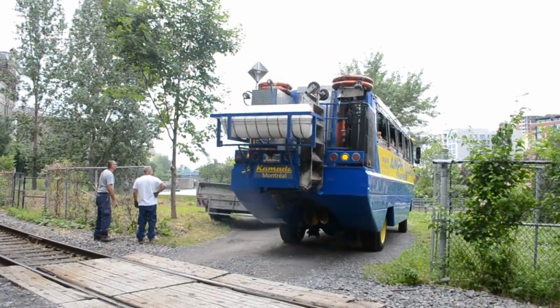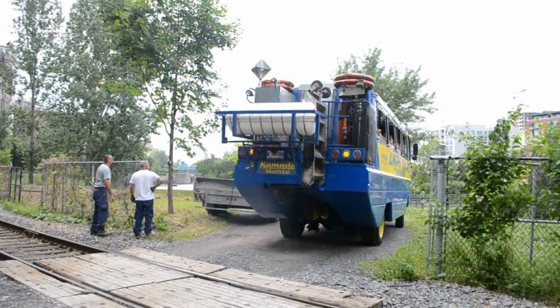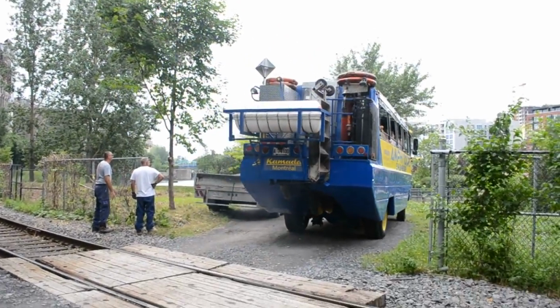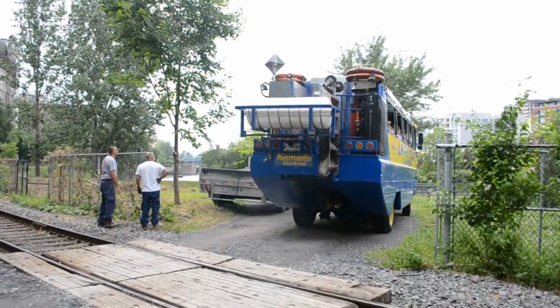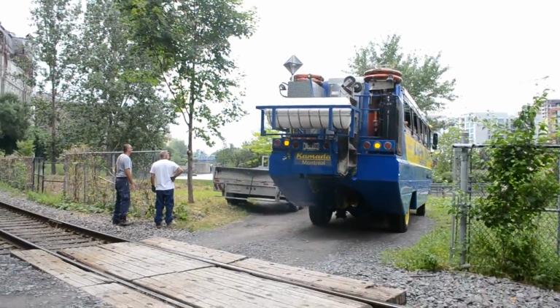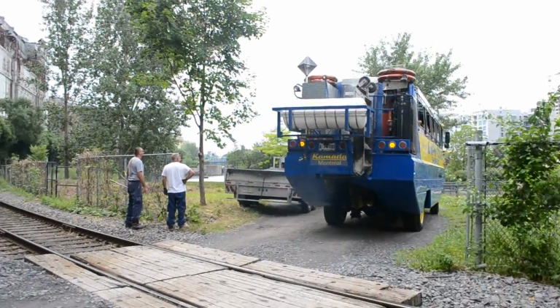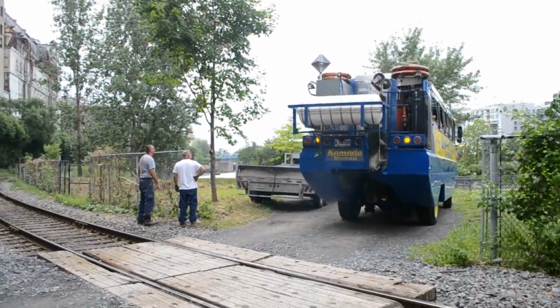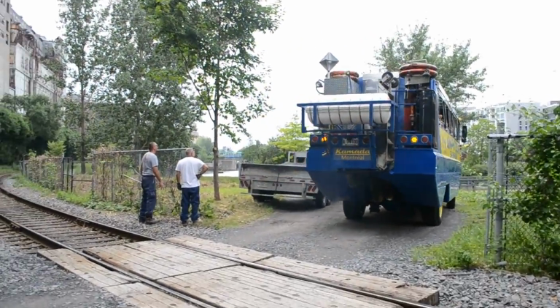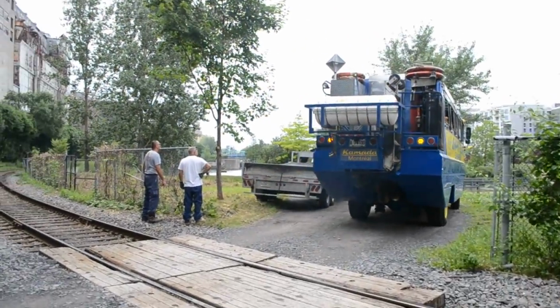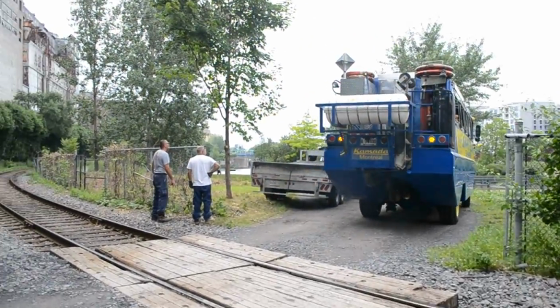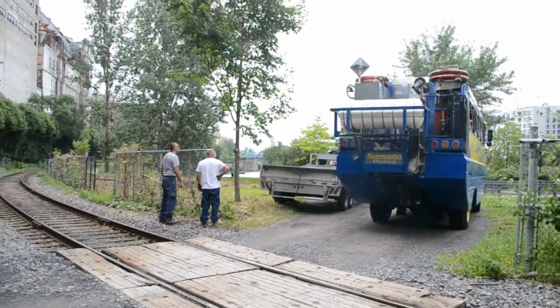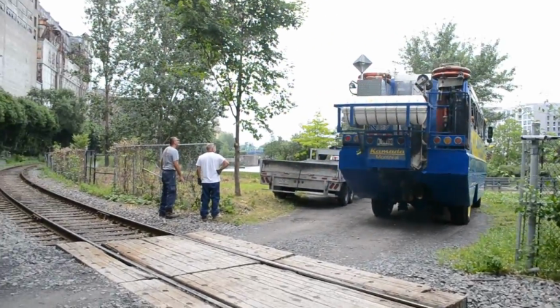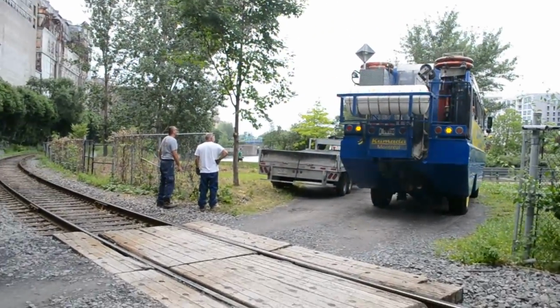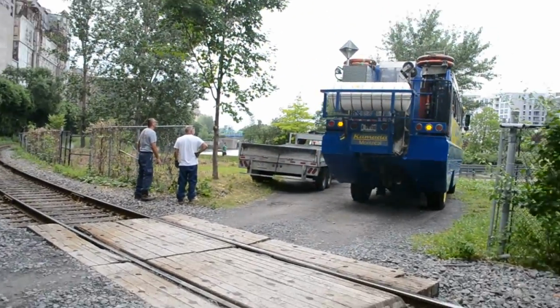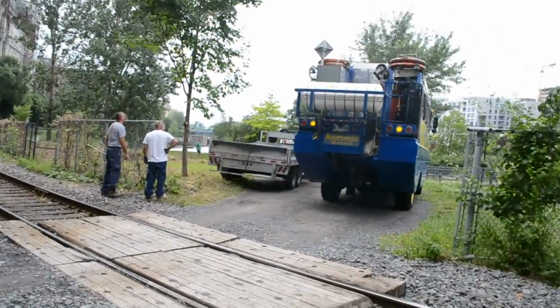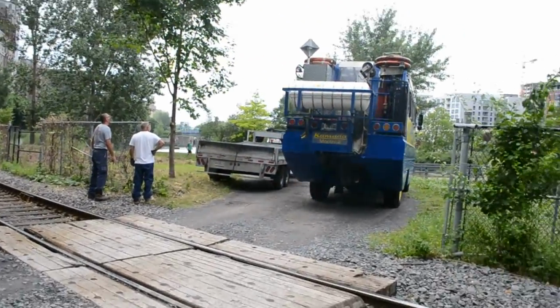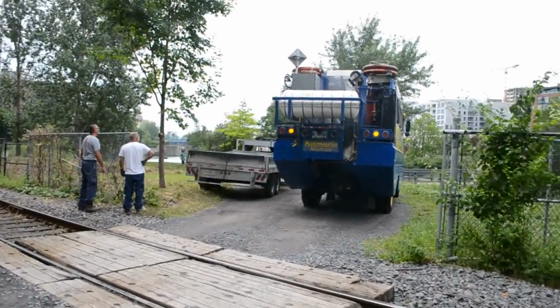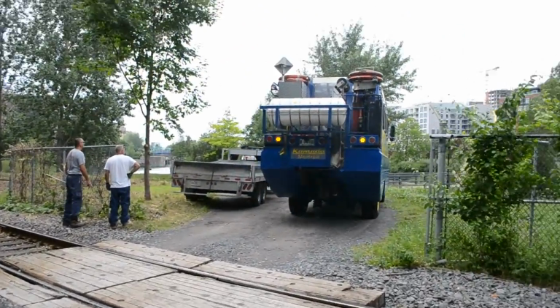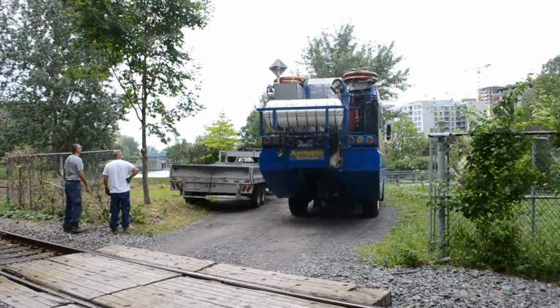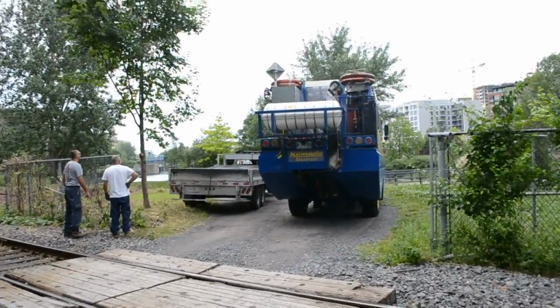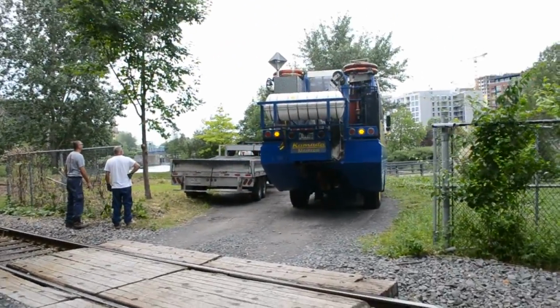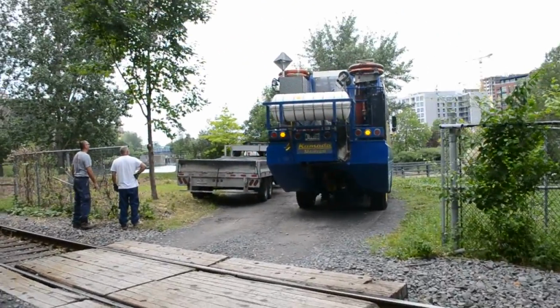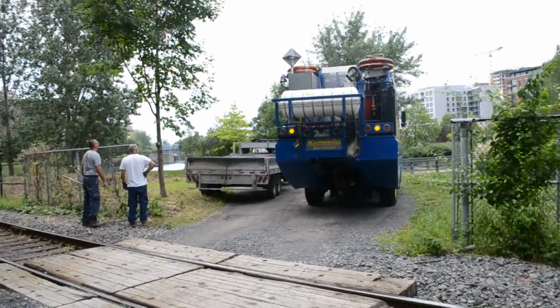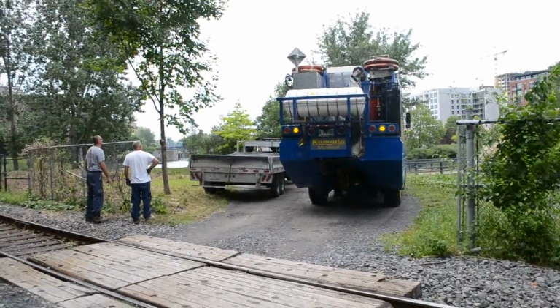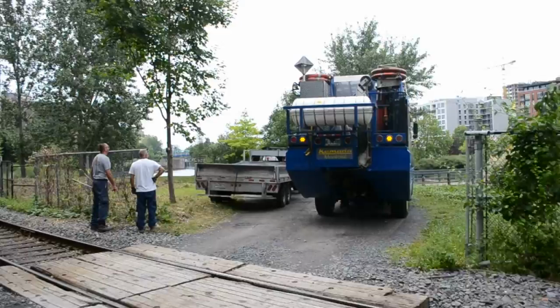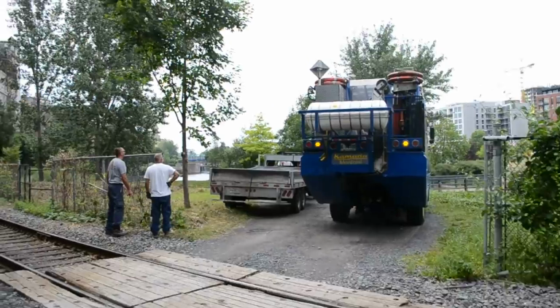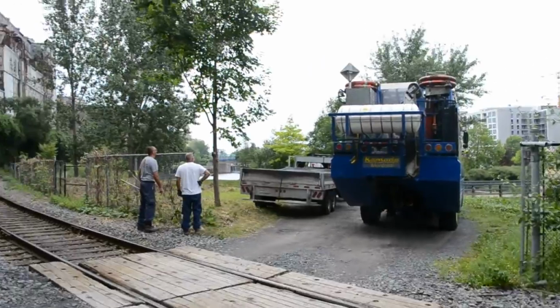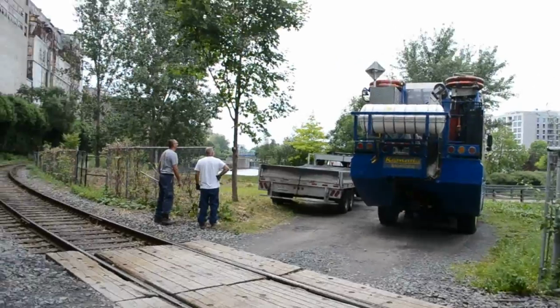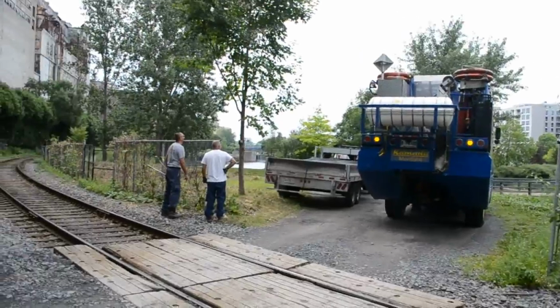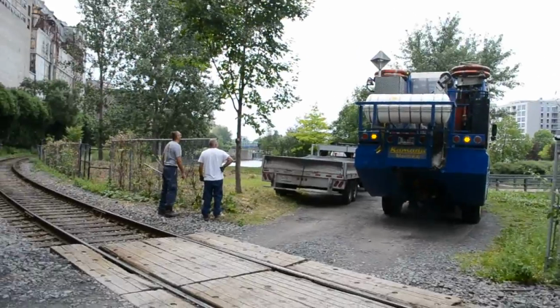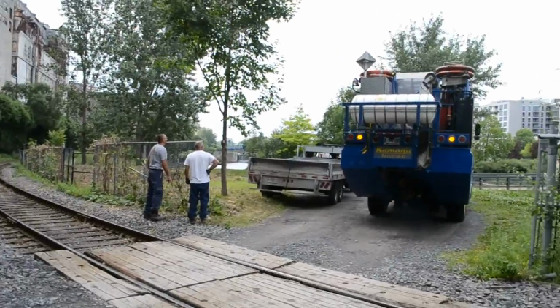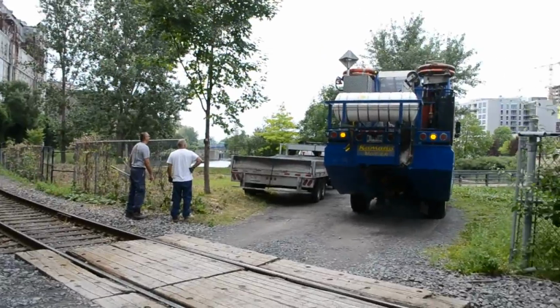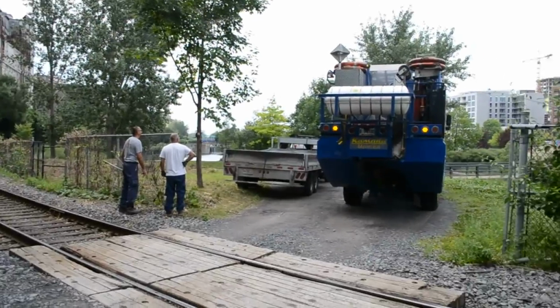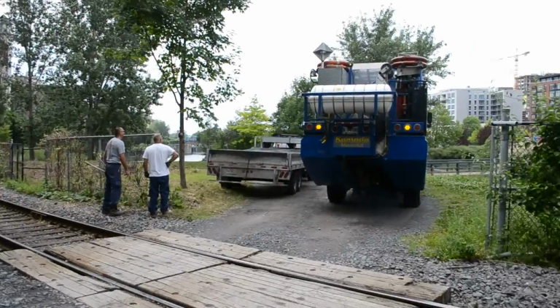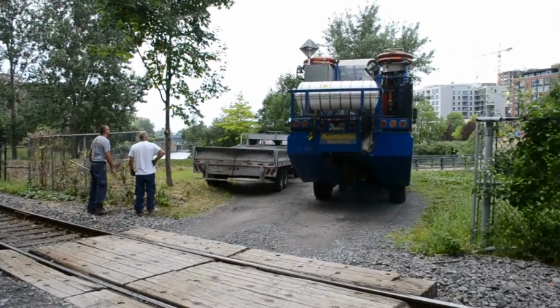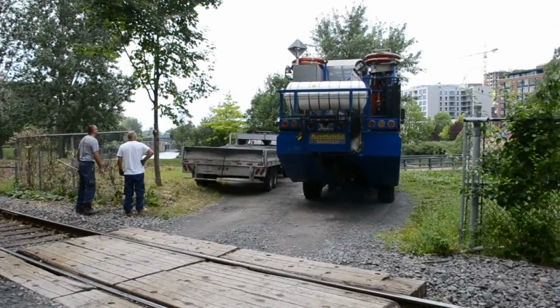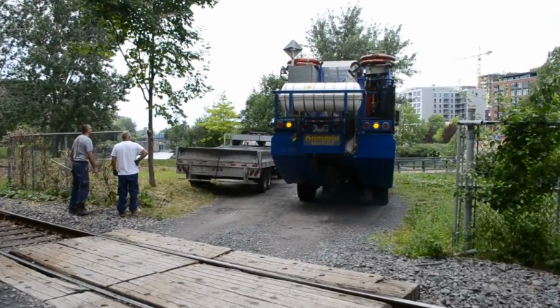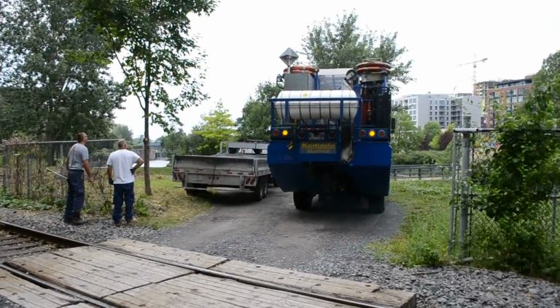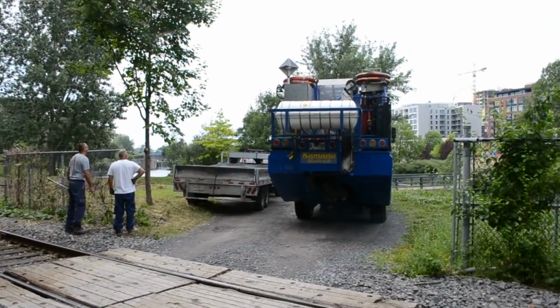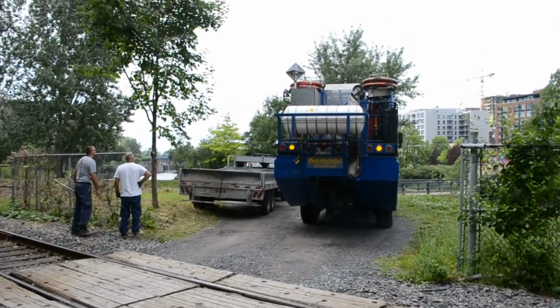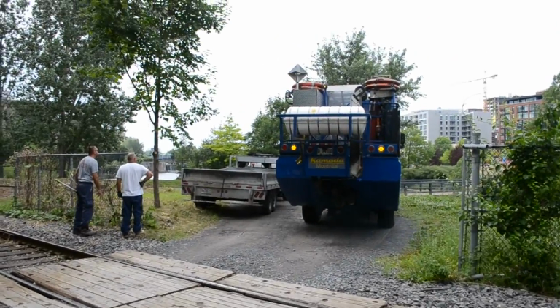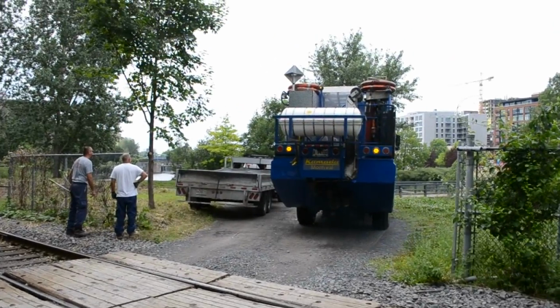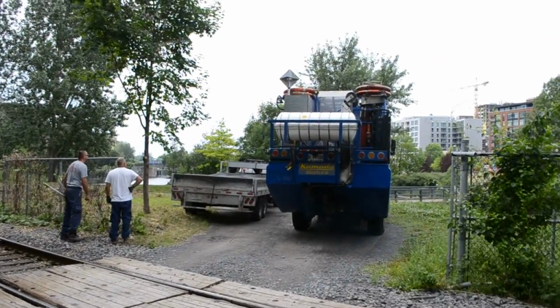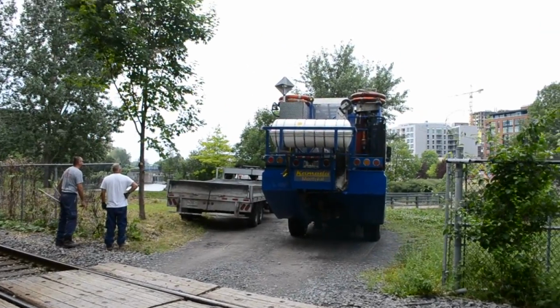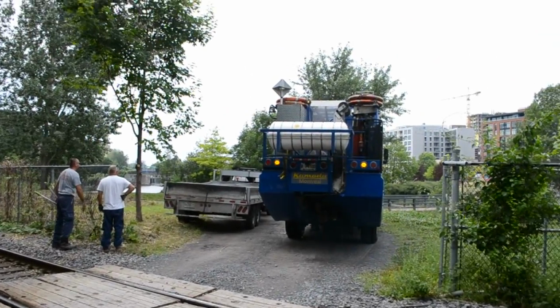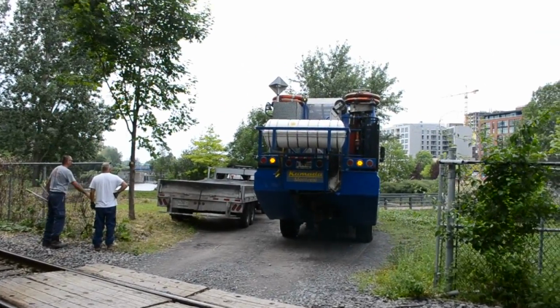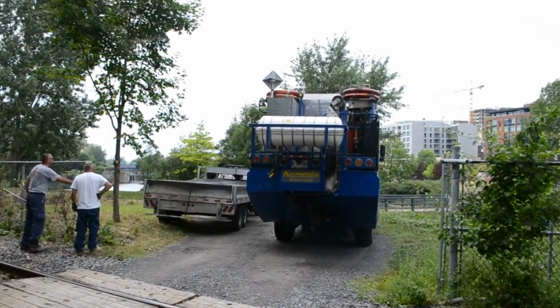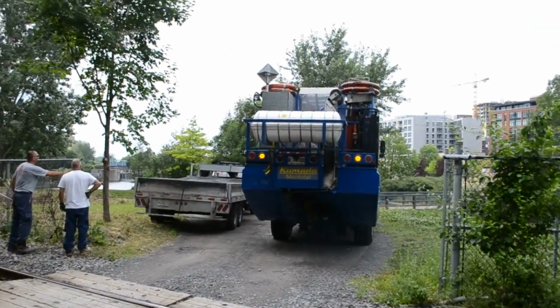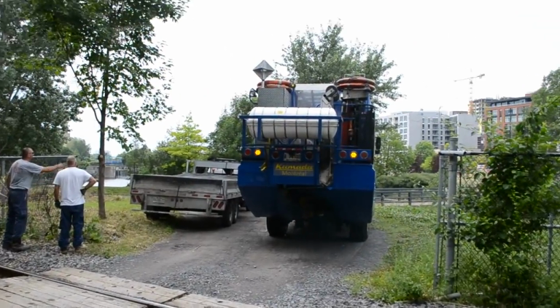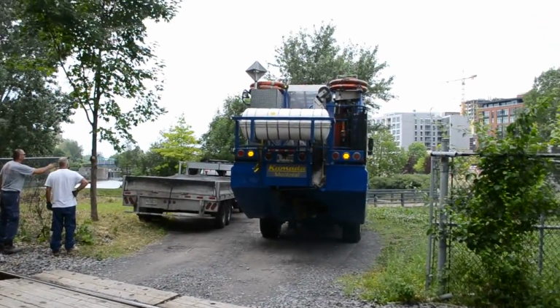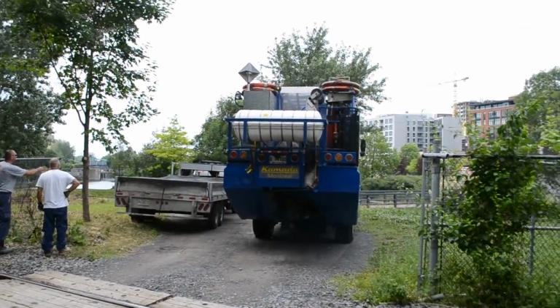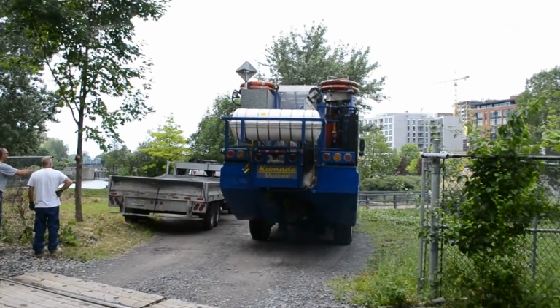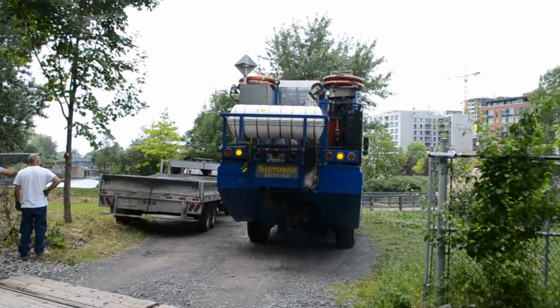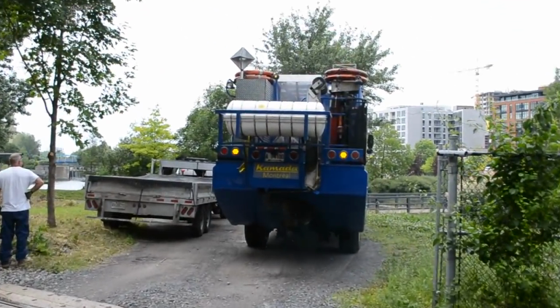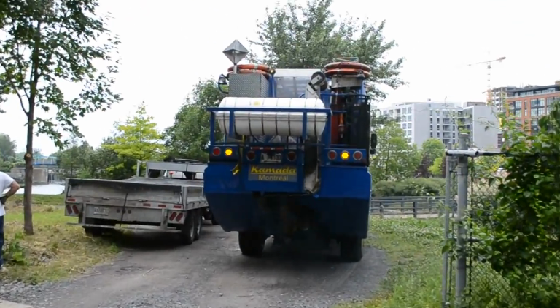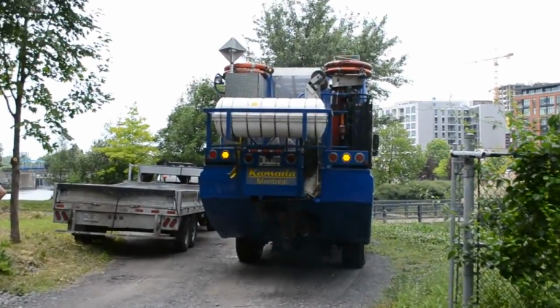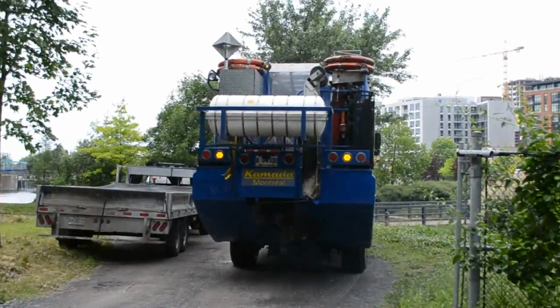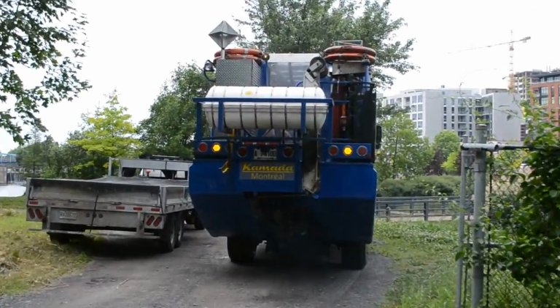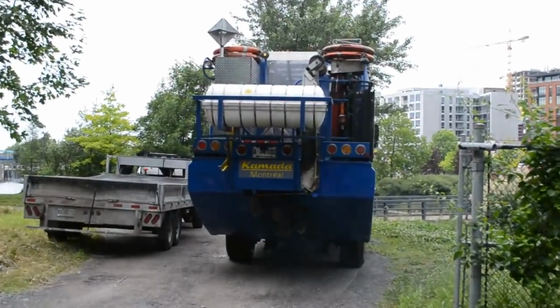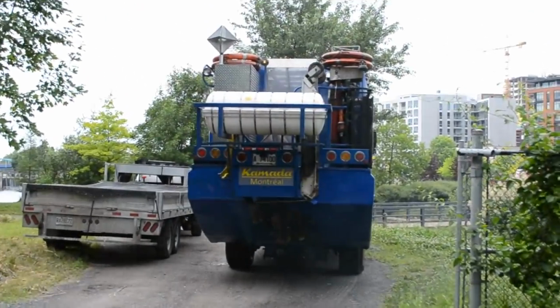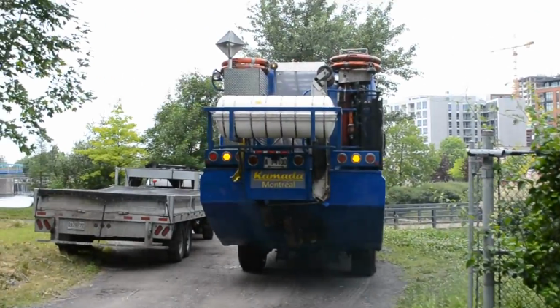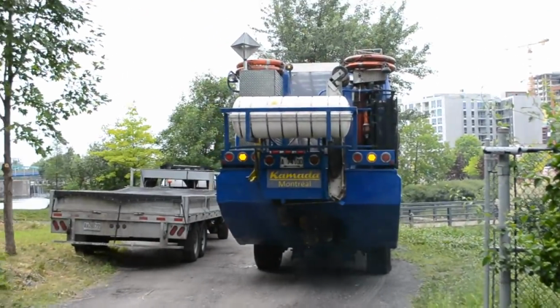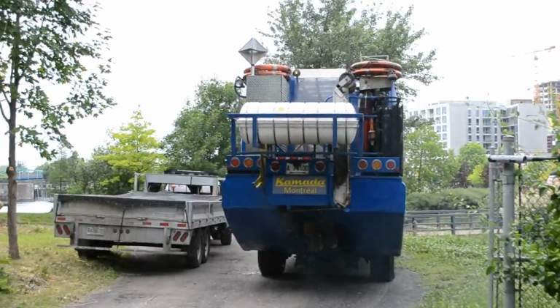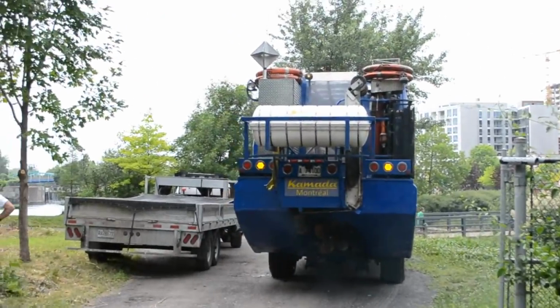Man, what kind of motor they got in this thing? That's the one I told you. Used to be a MAN motor in it. Probably blue.